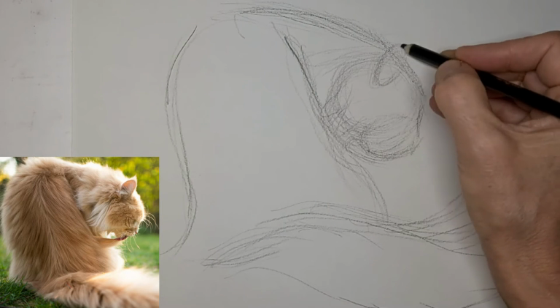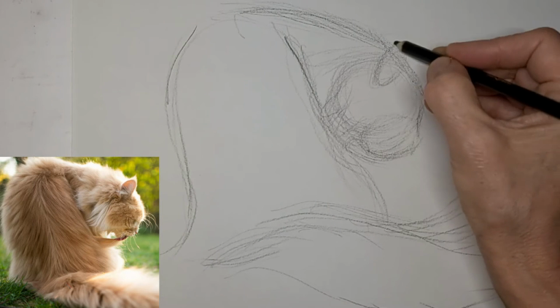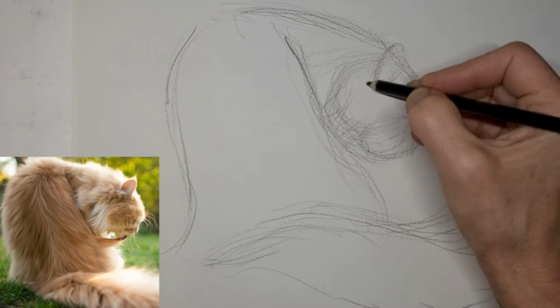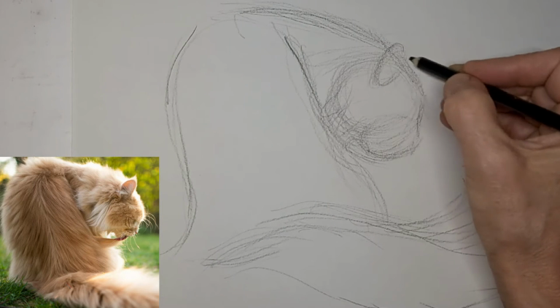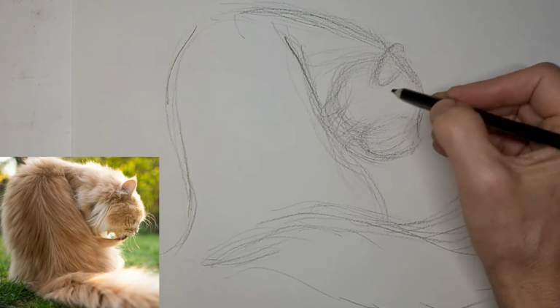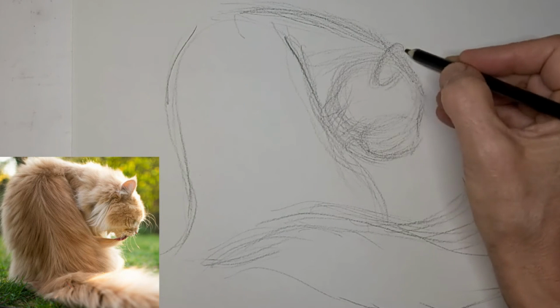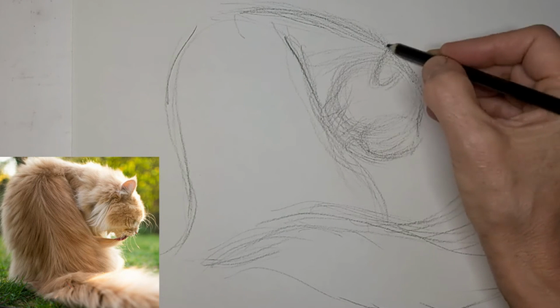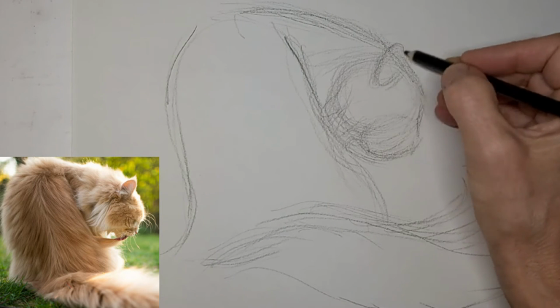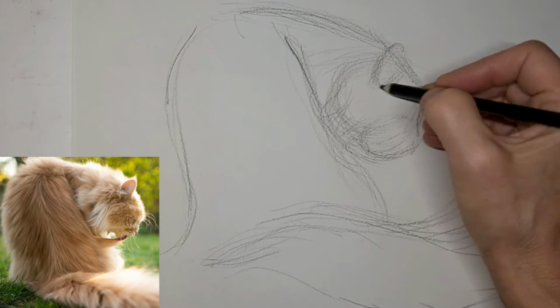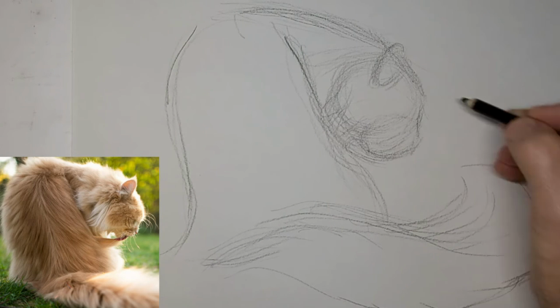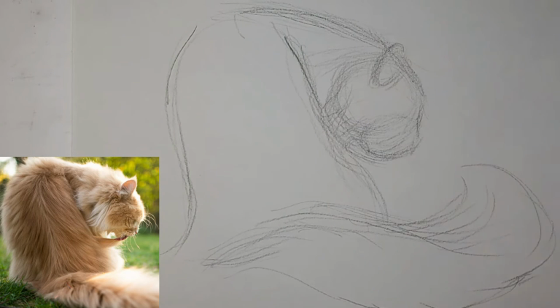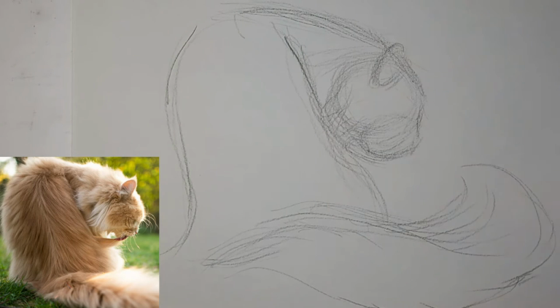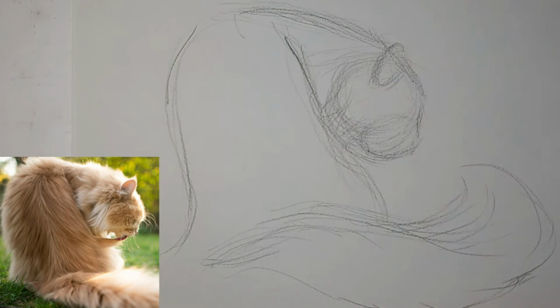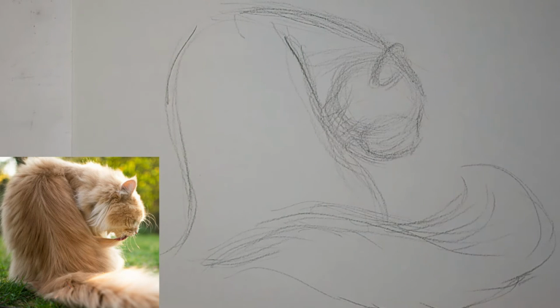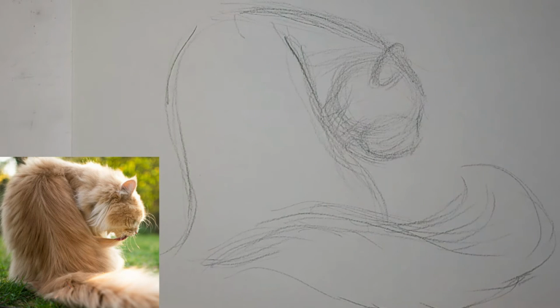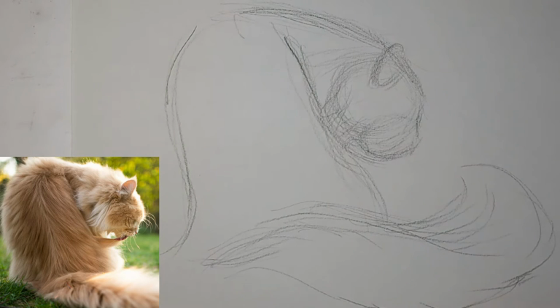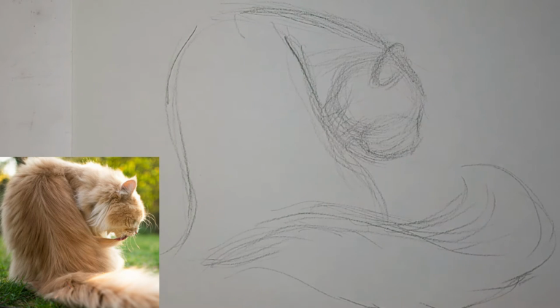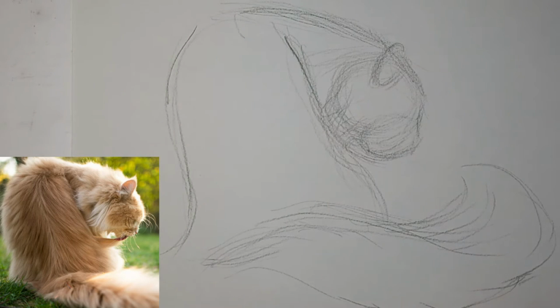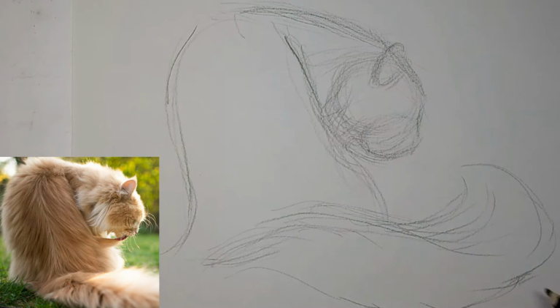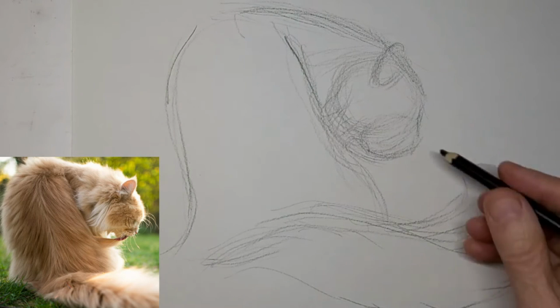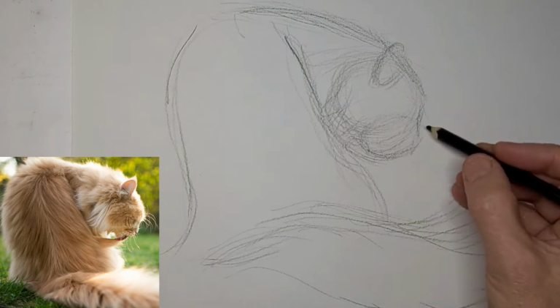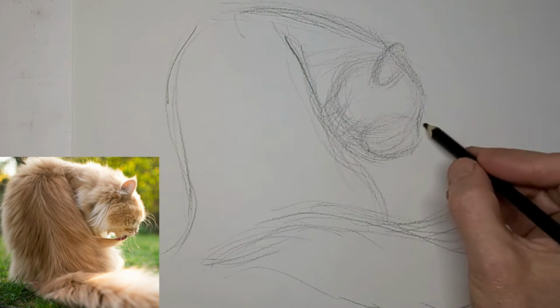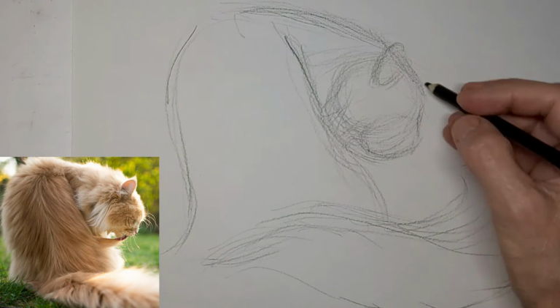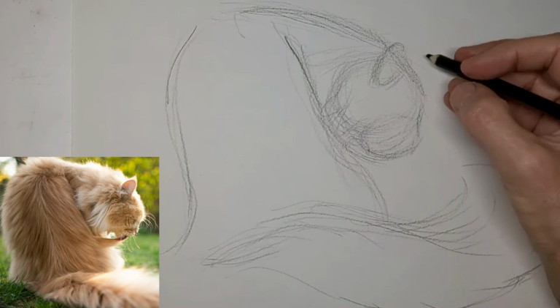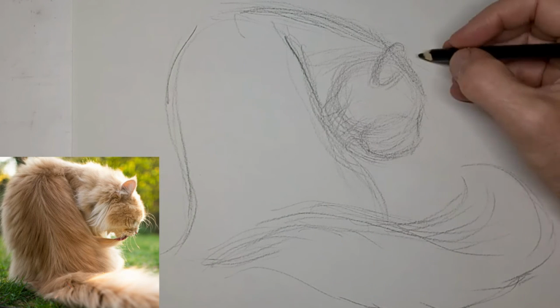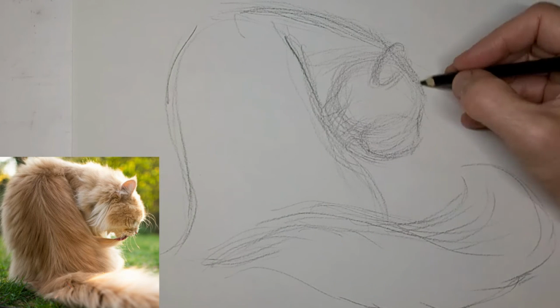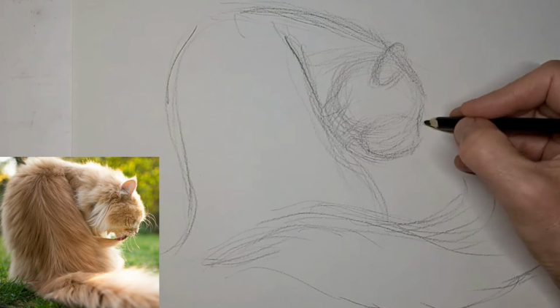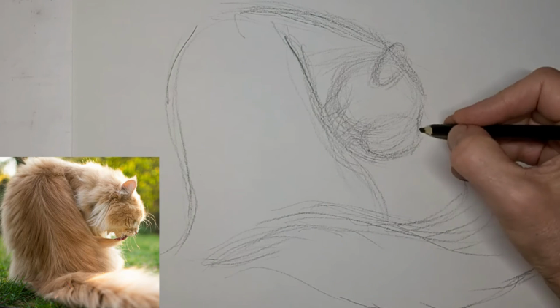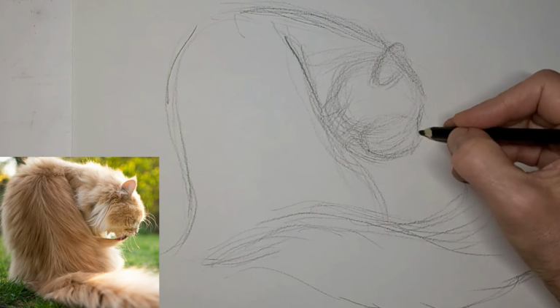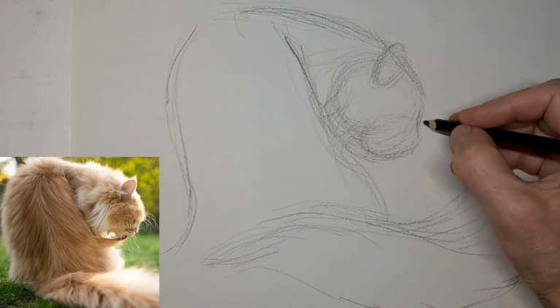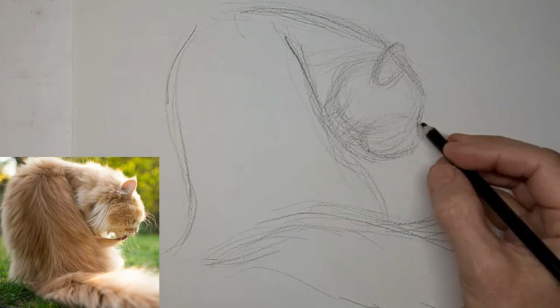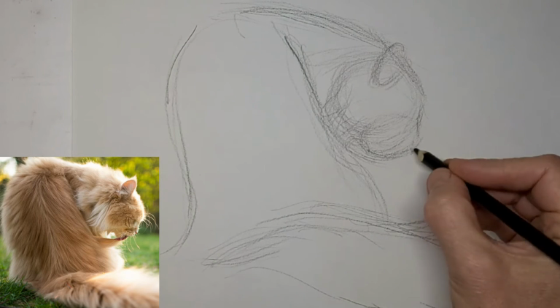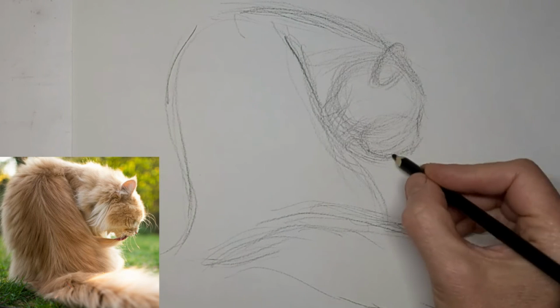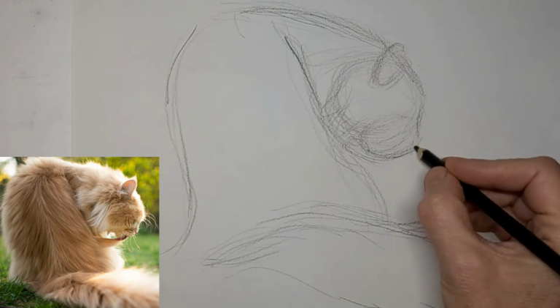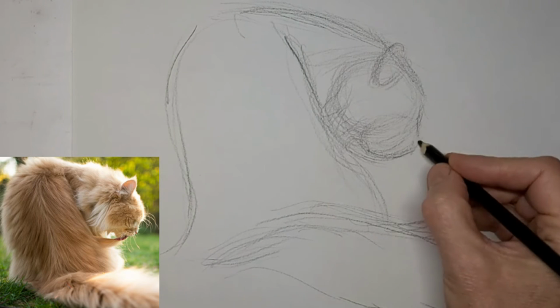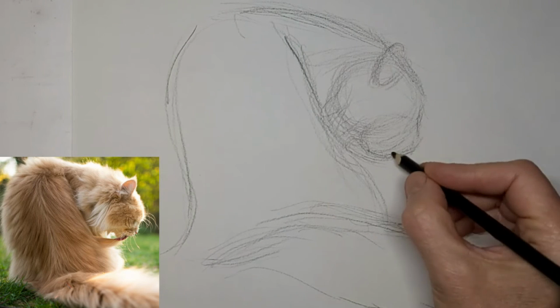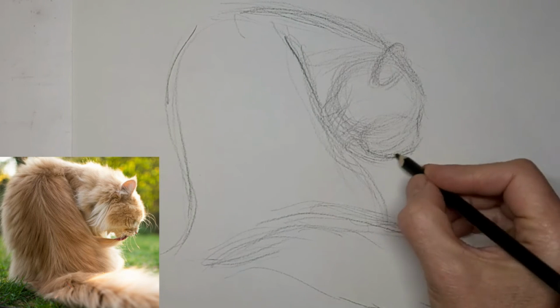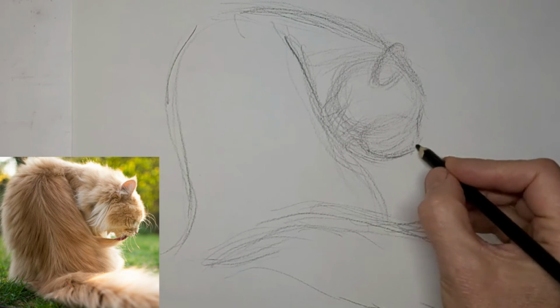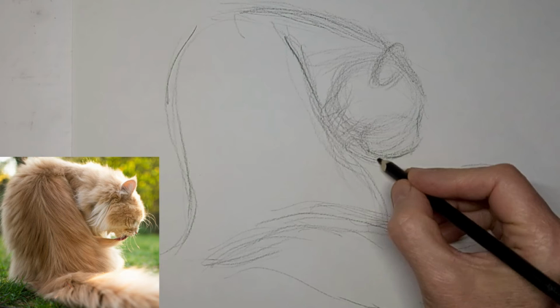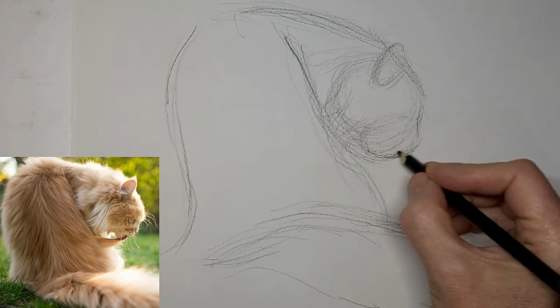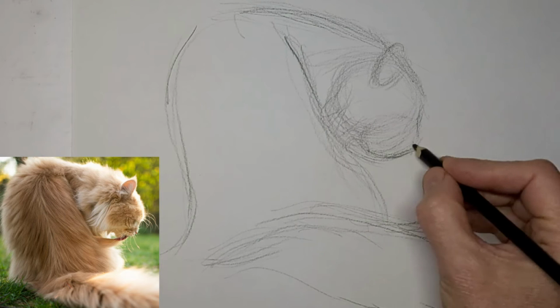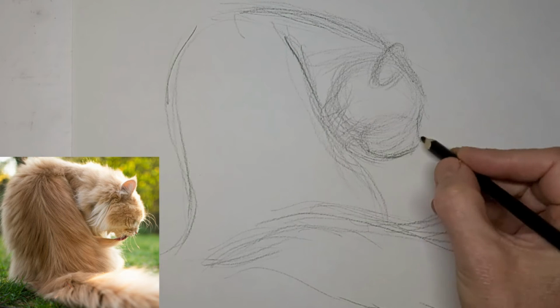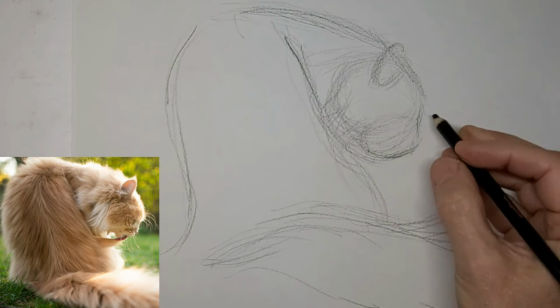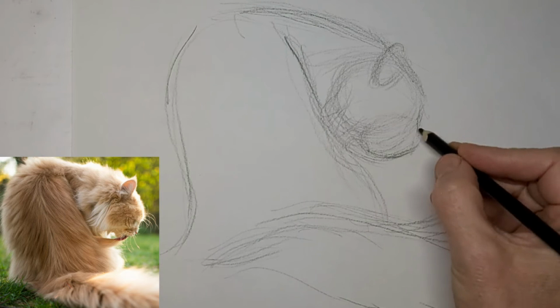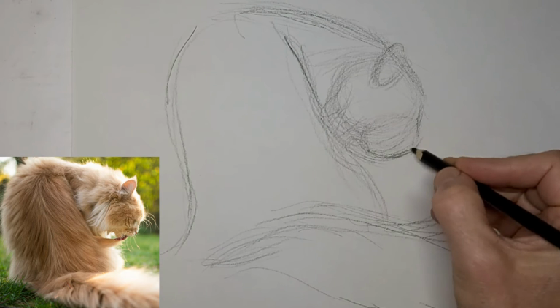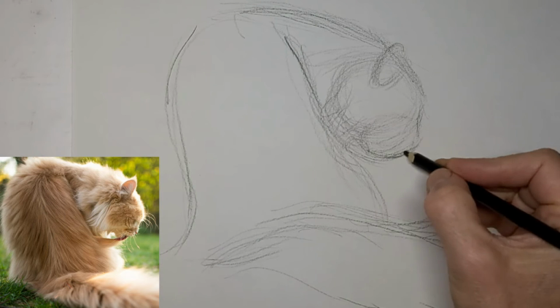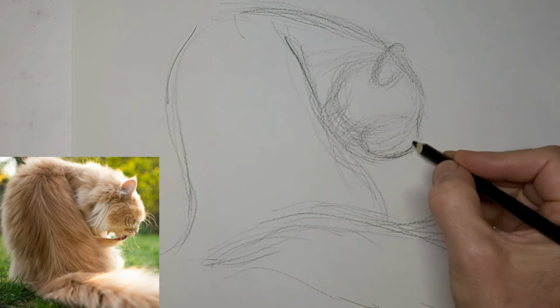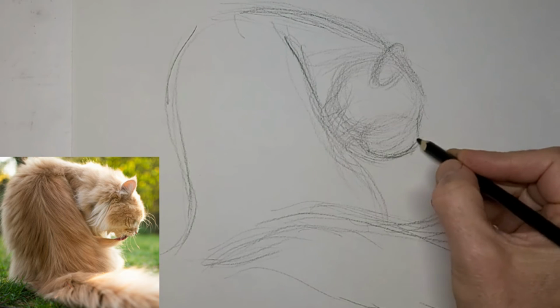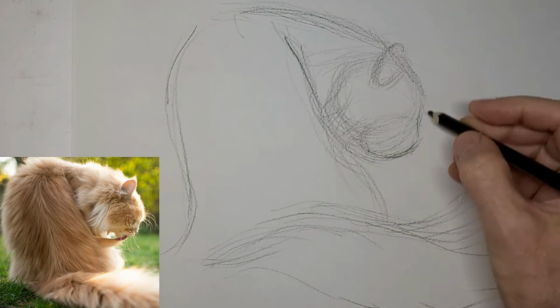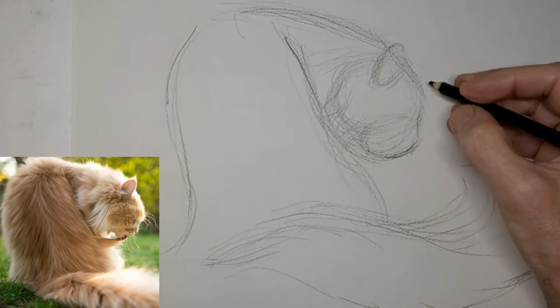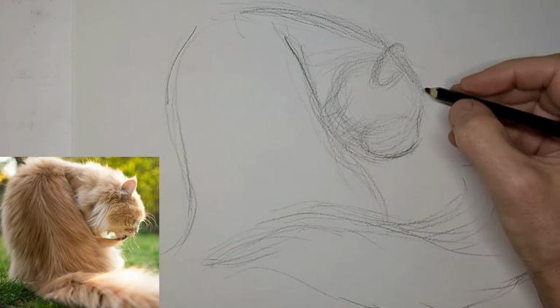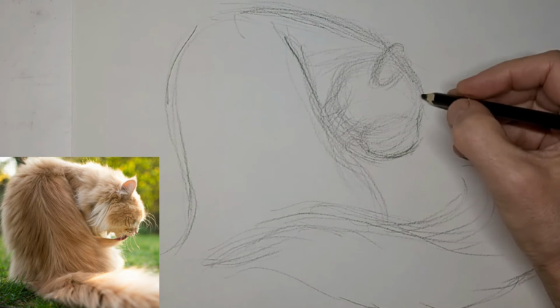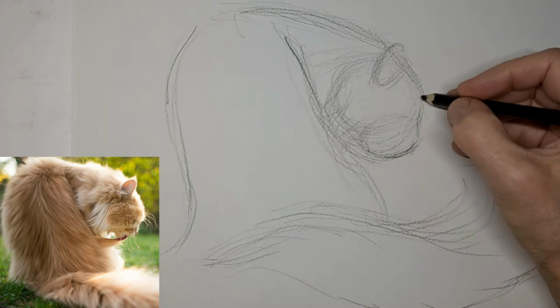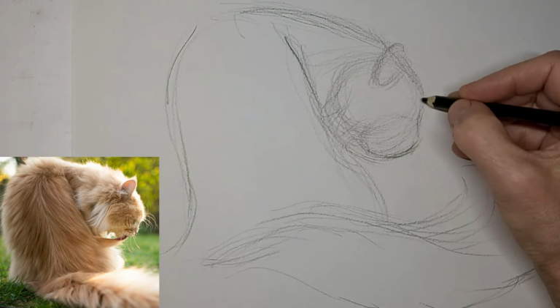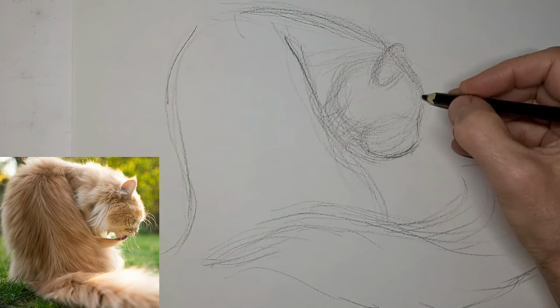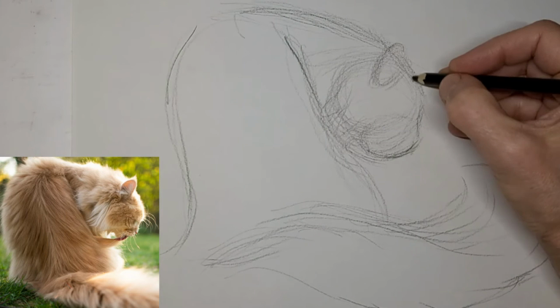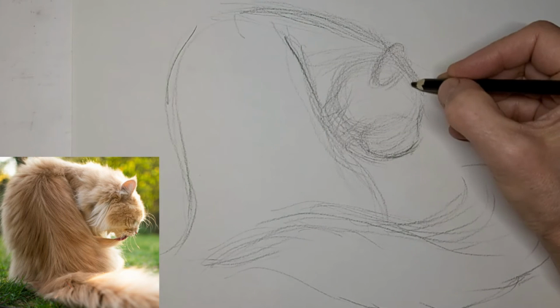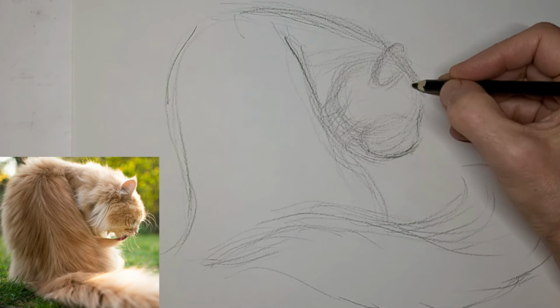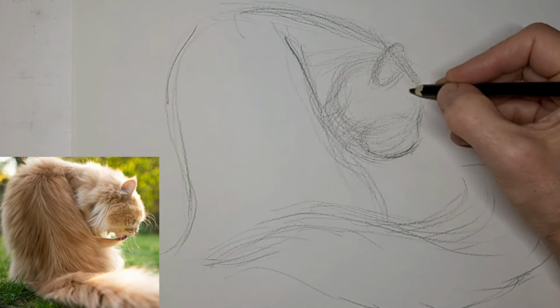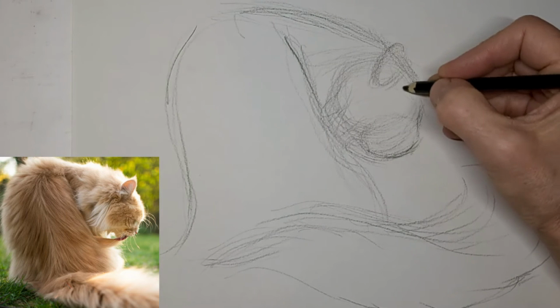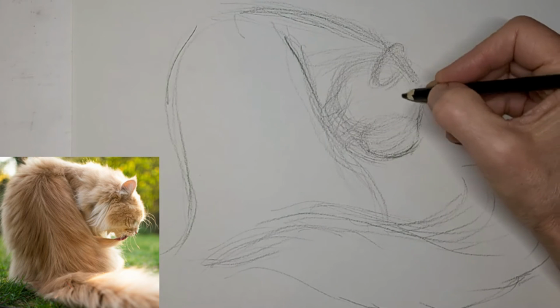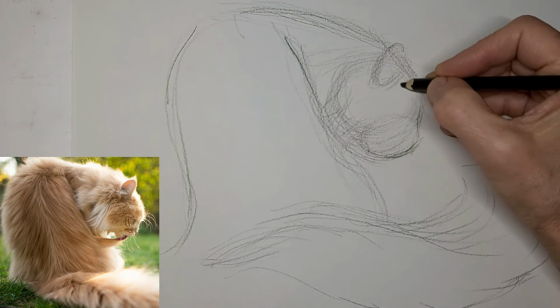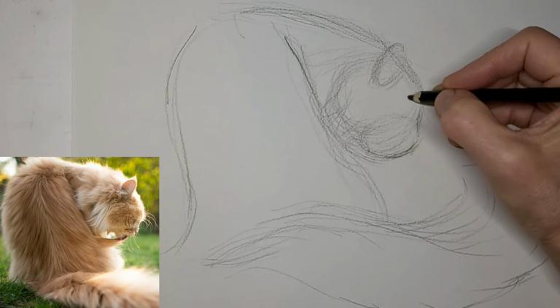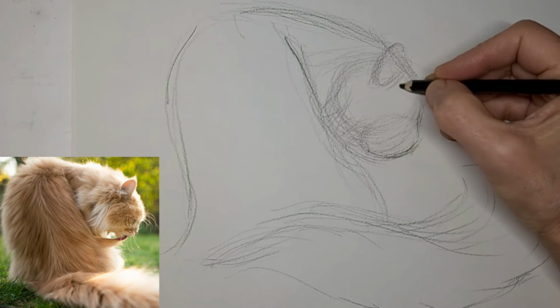I like to put a little oval for the ear now. I never used to do that, but I put the oval and then I work around that — it helps me place it easier.